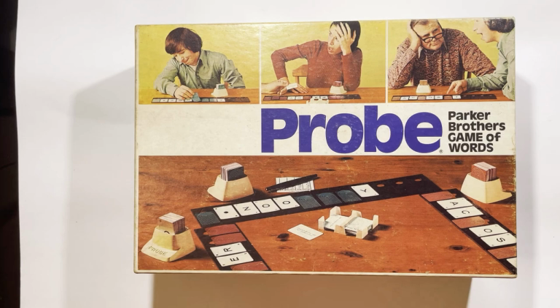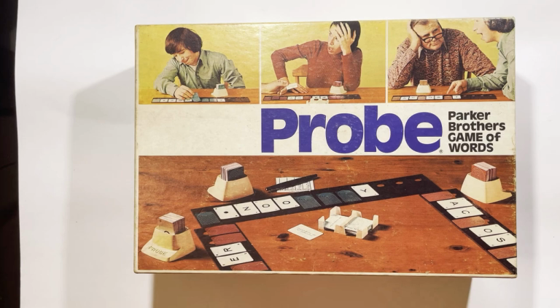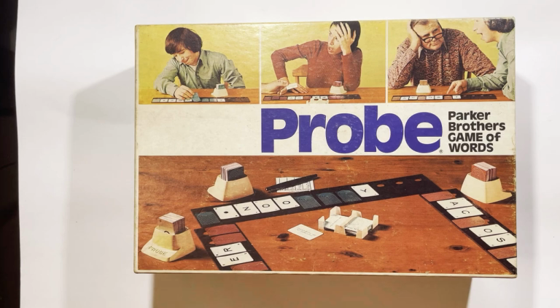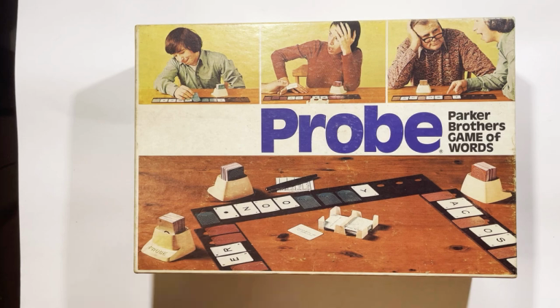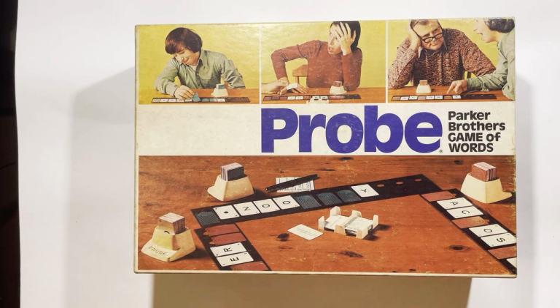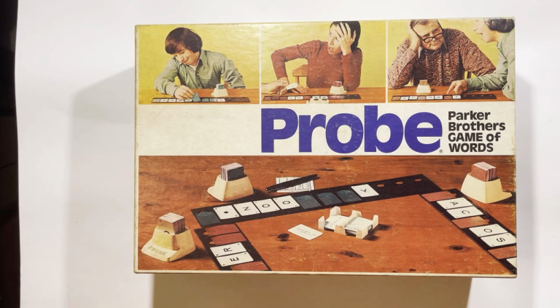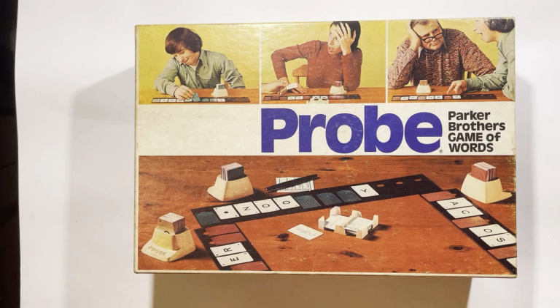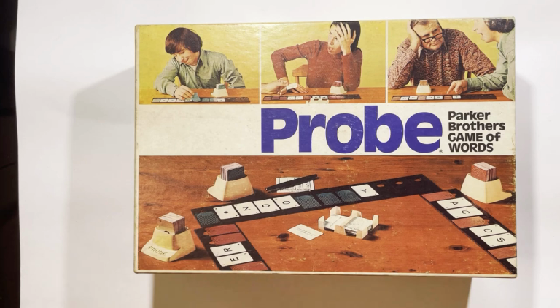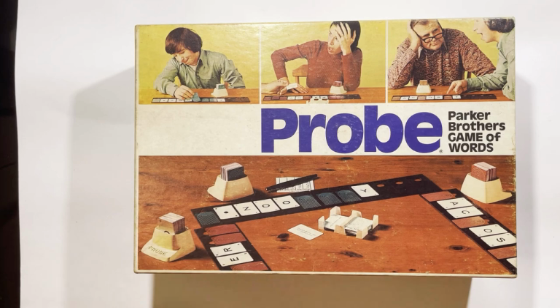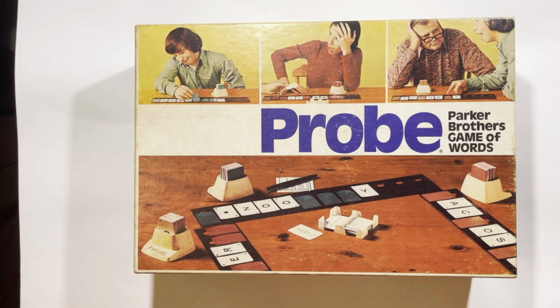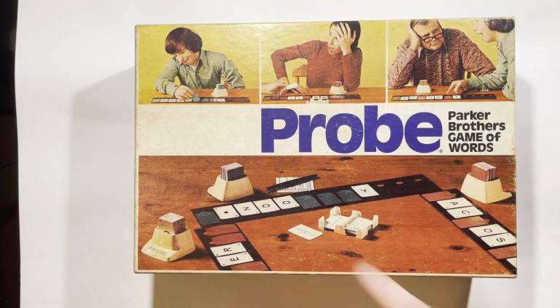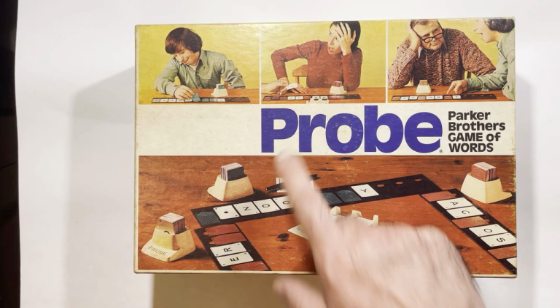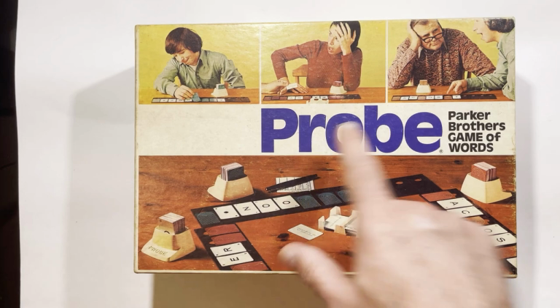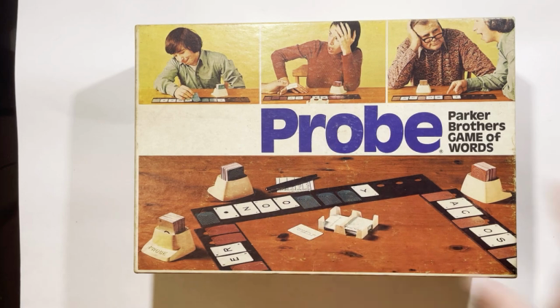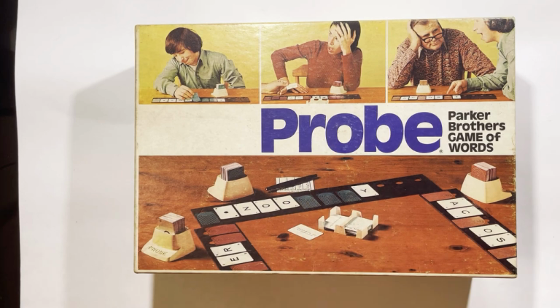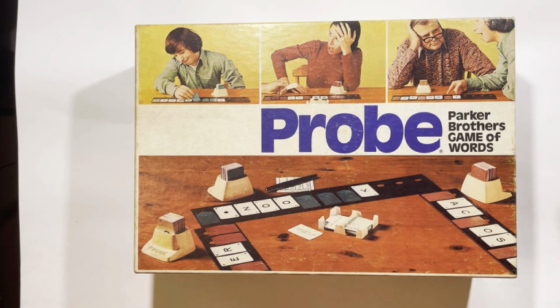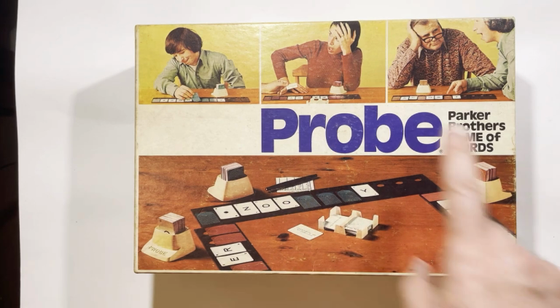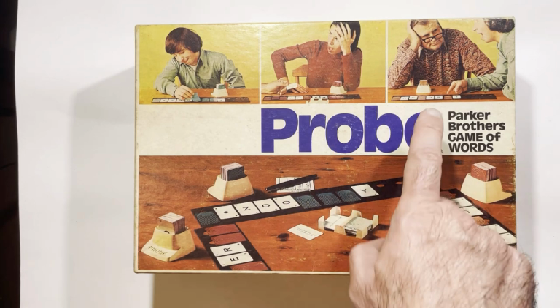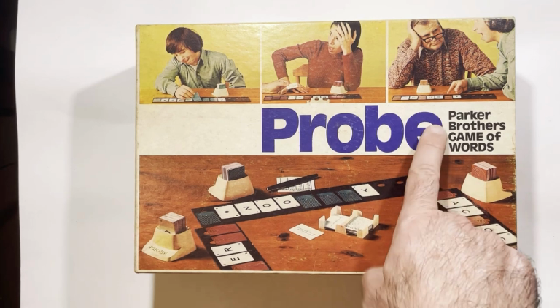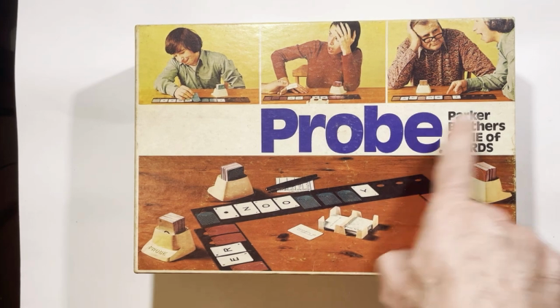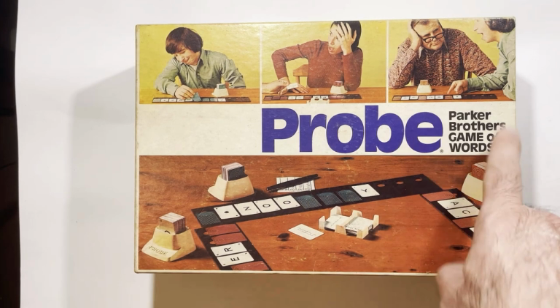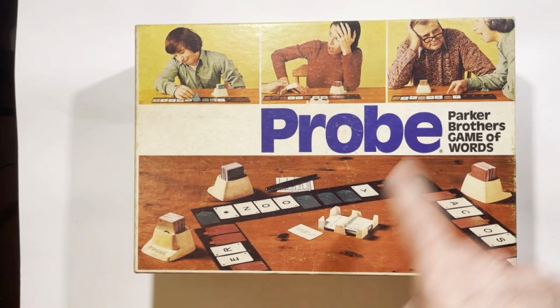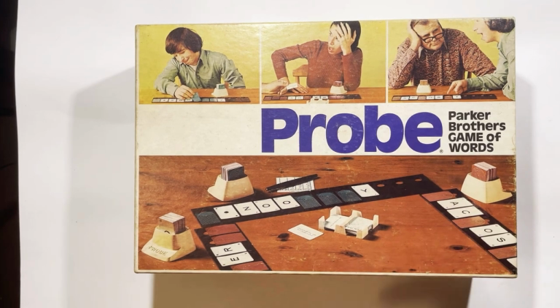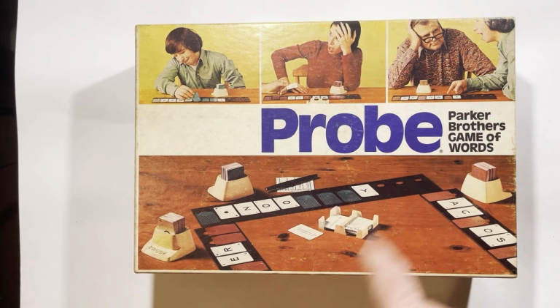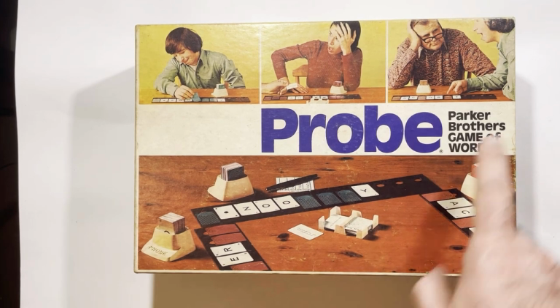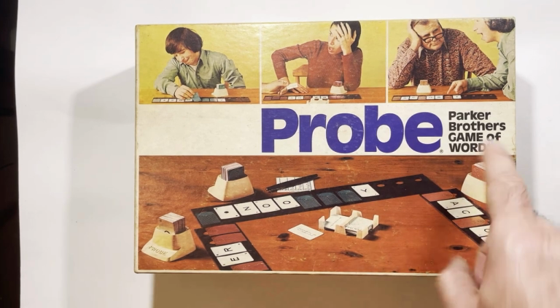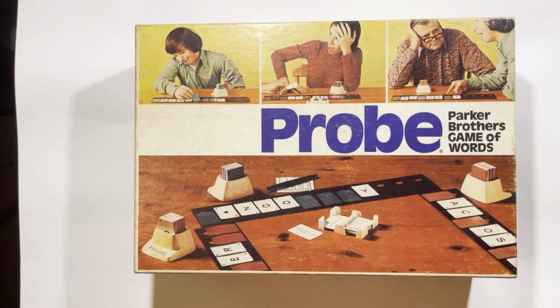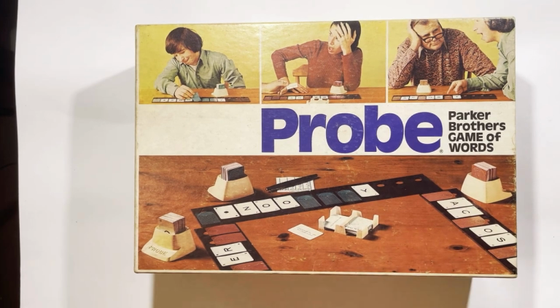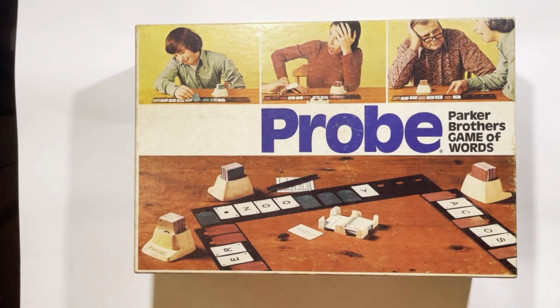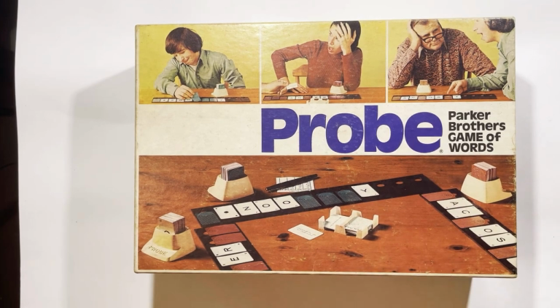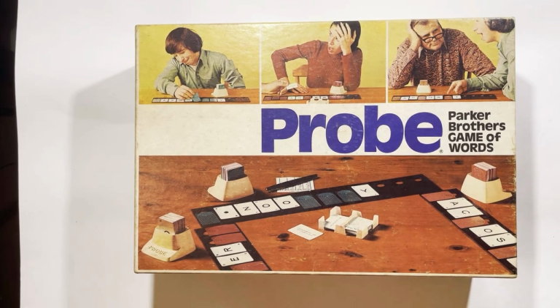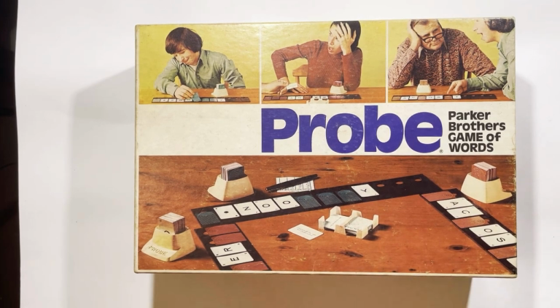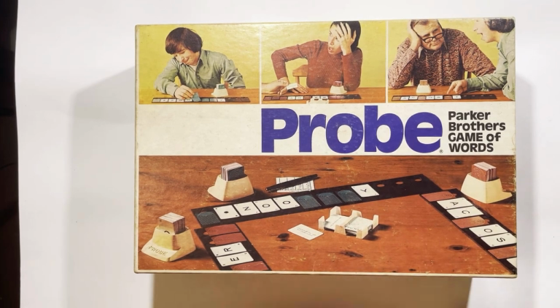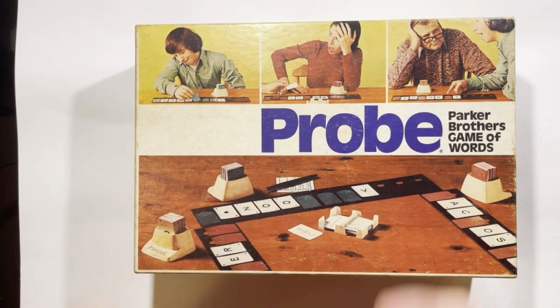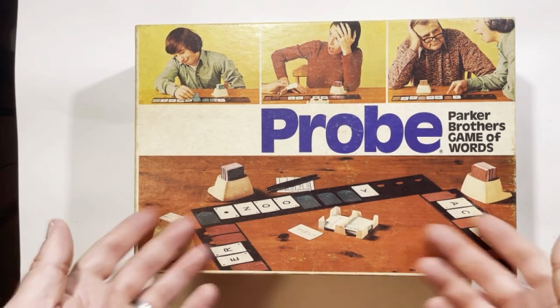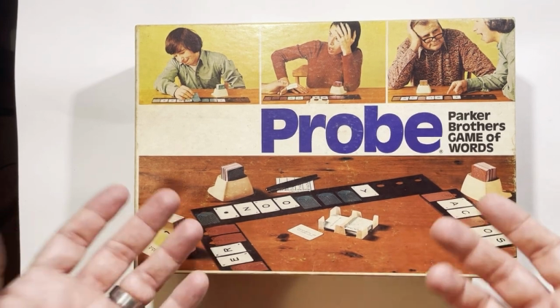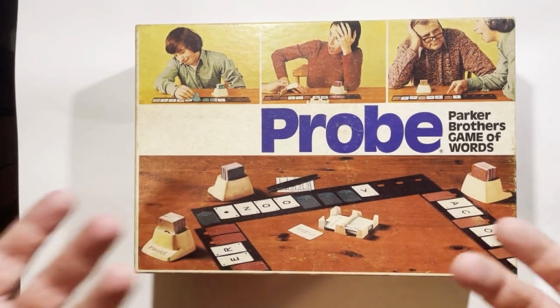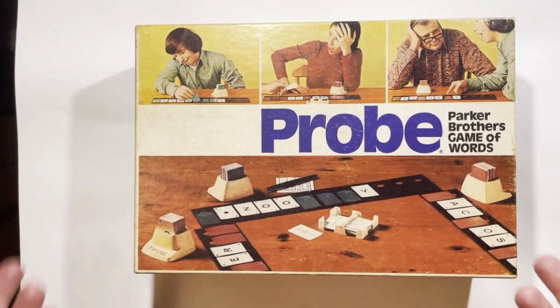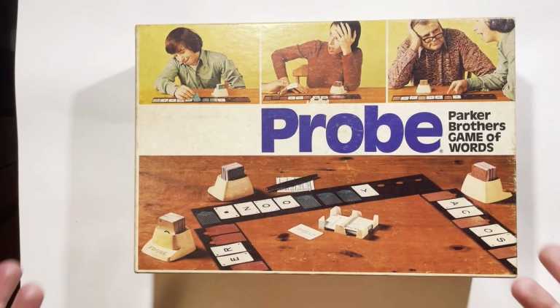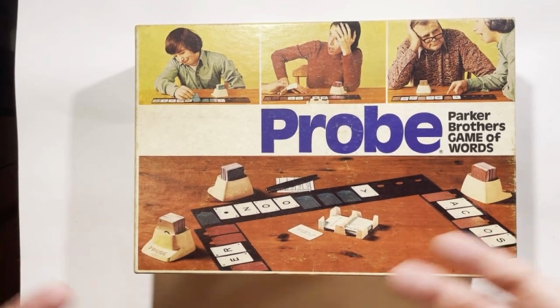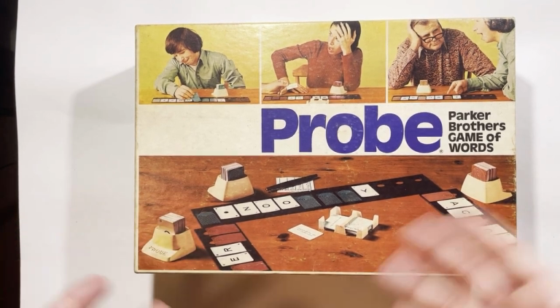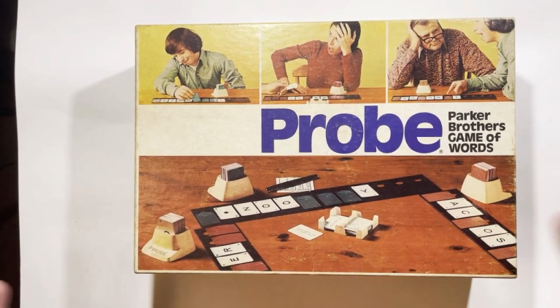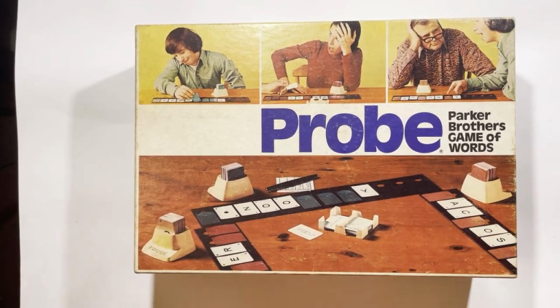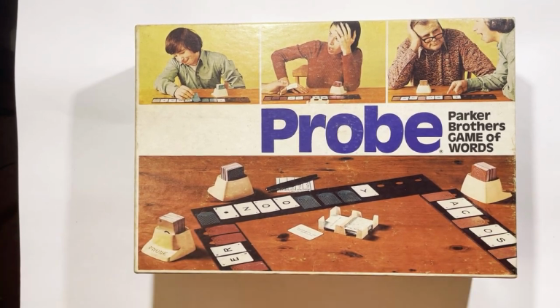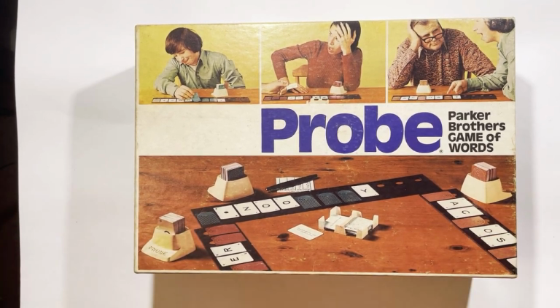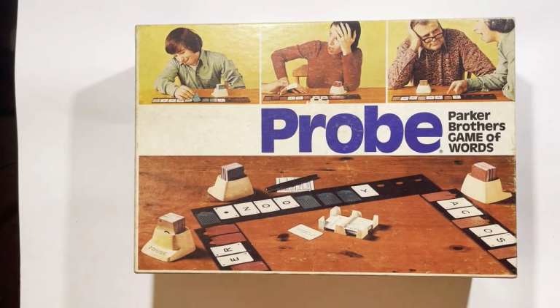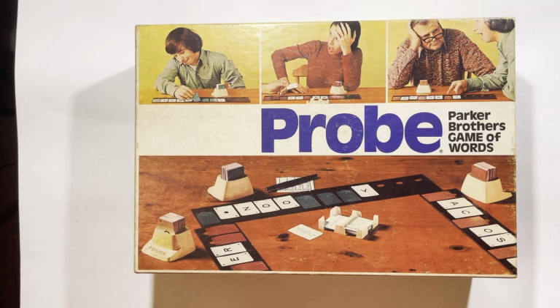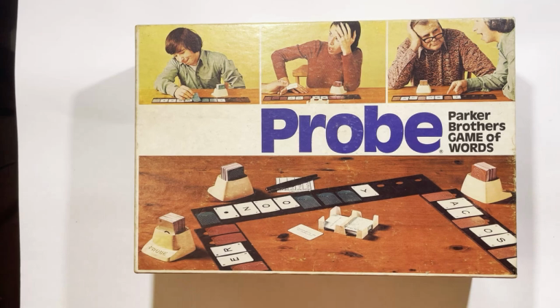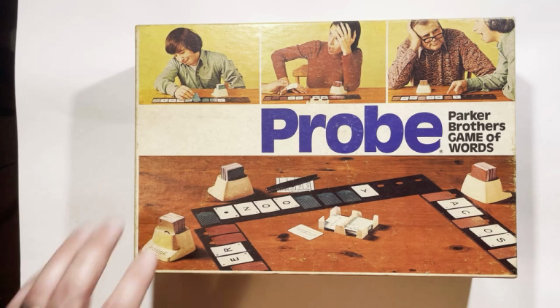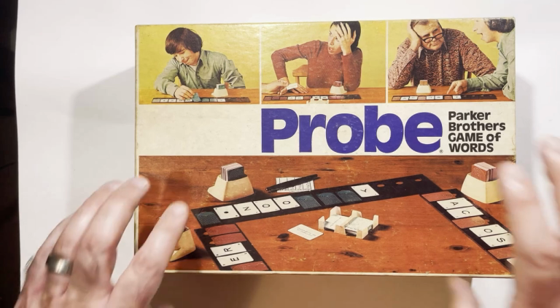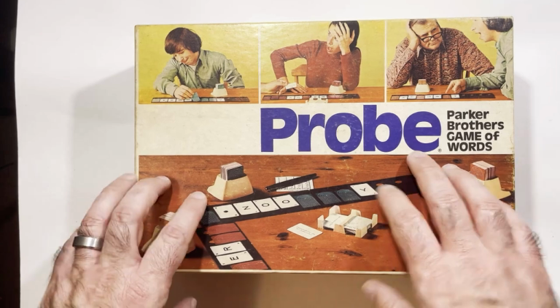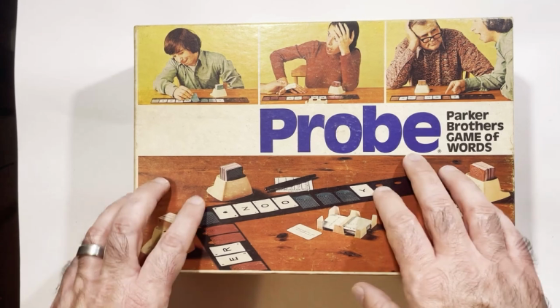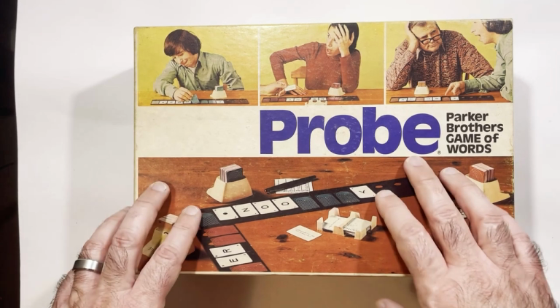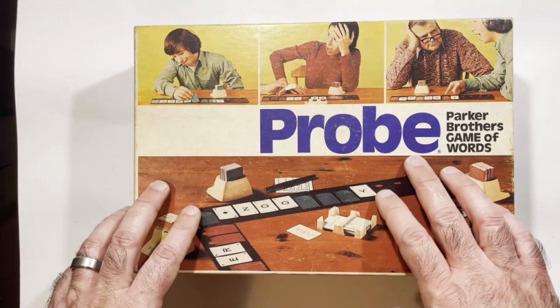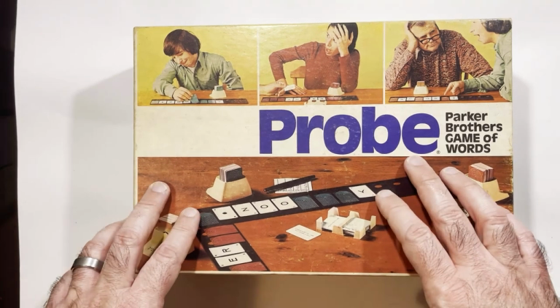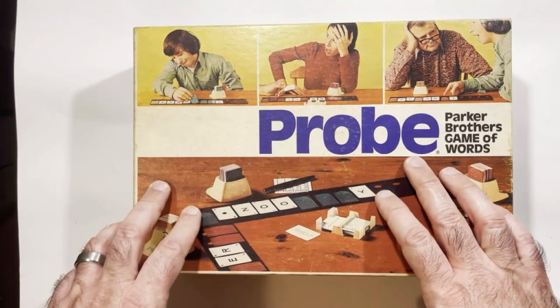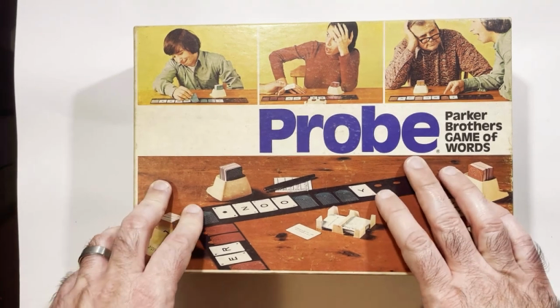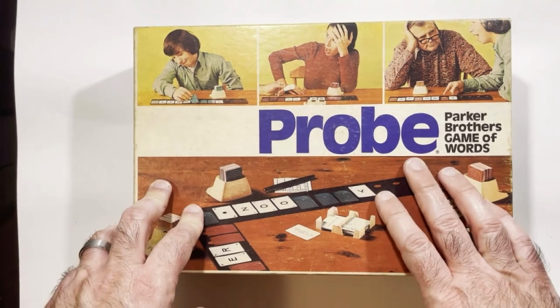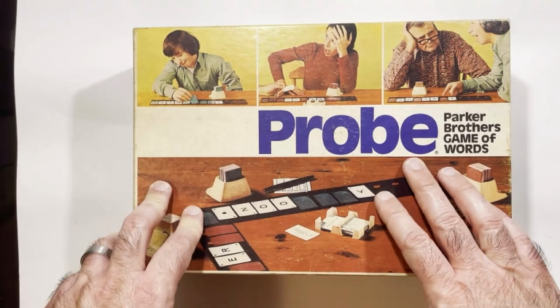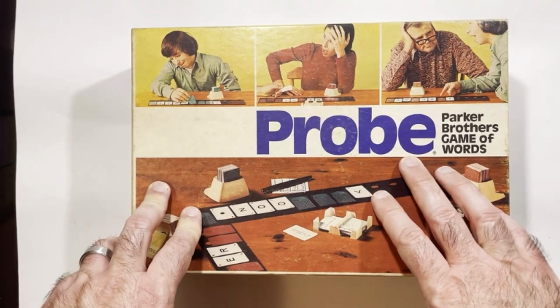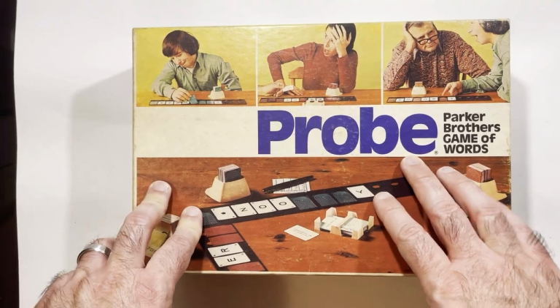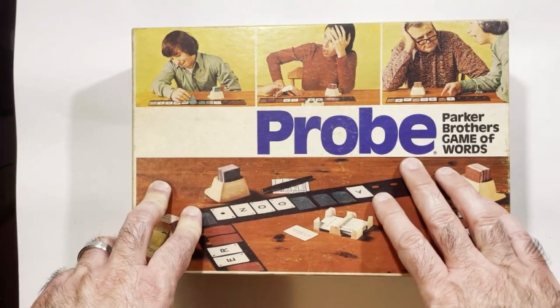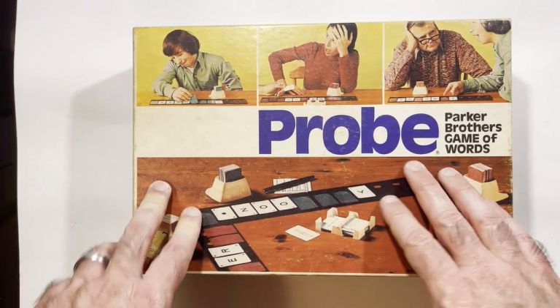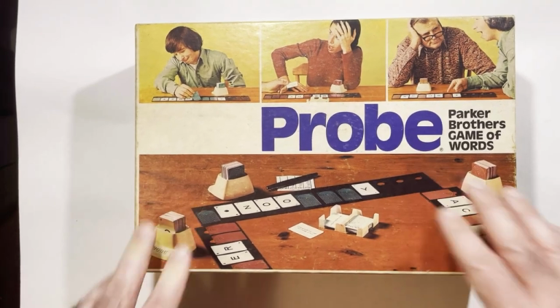Welcome back, Triple R. This is Probe, Parker Brothers Game of Words. When I picked this up it was like $2.50 — it may have been half price even on that.